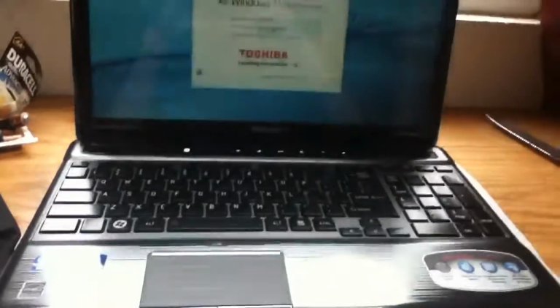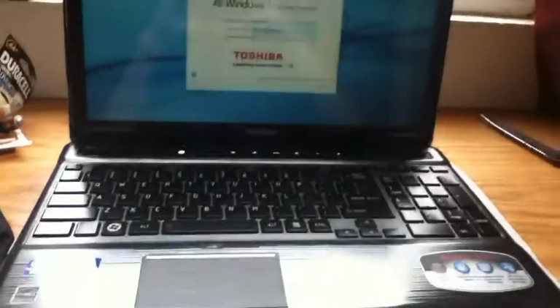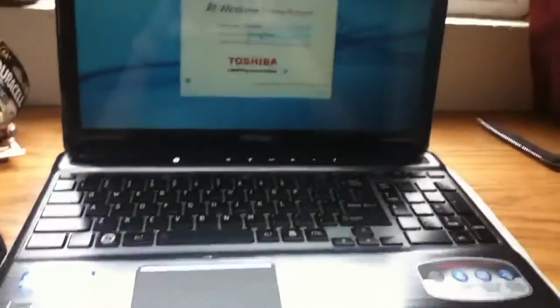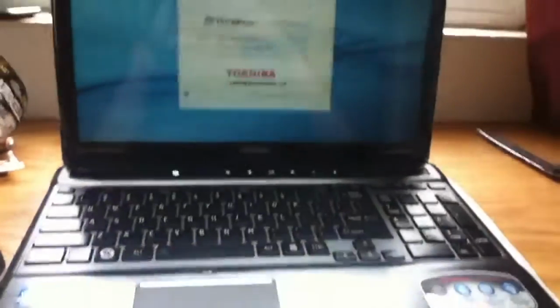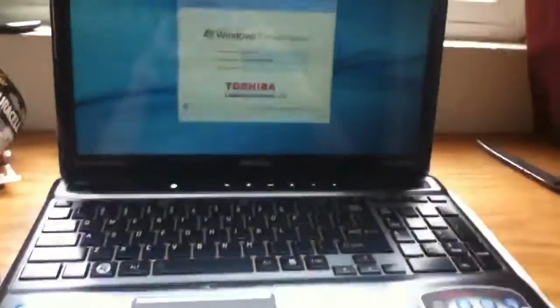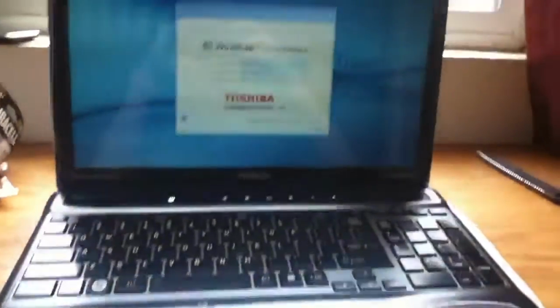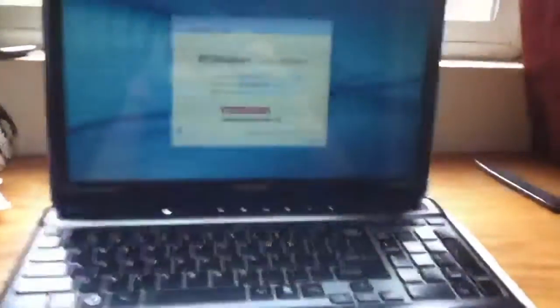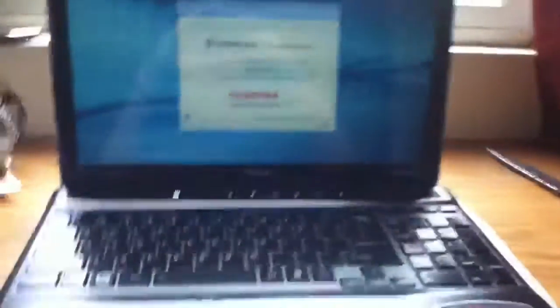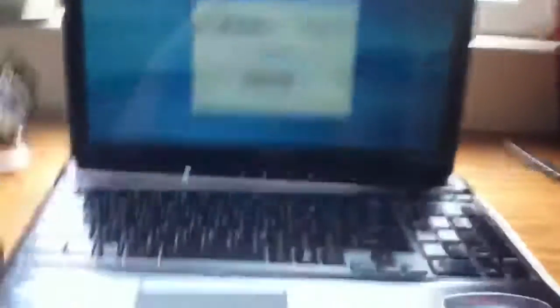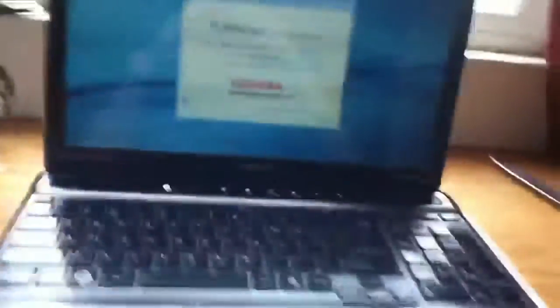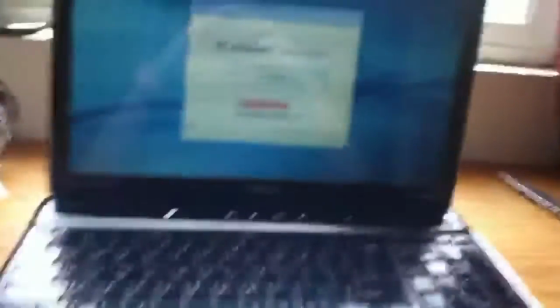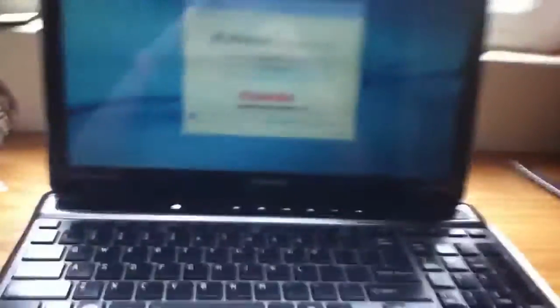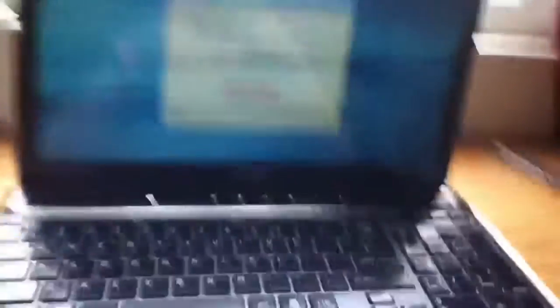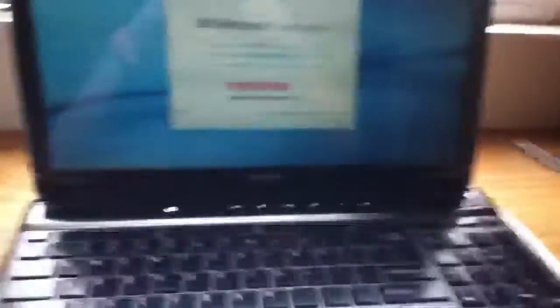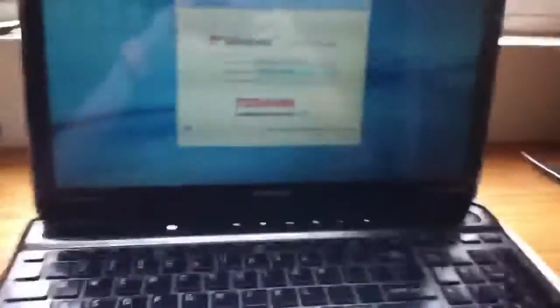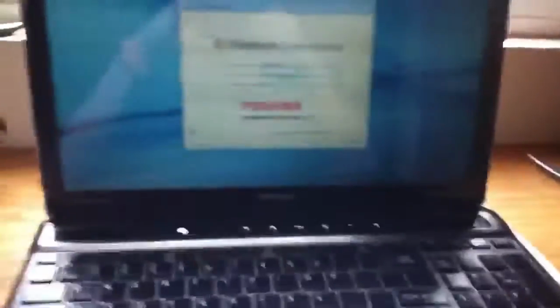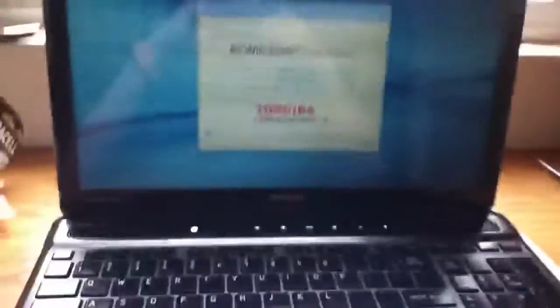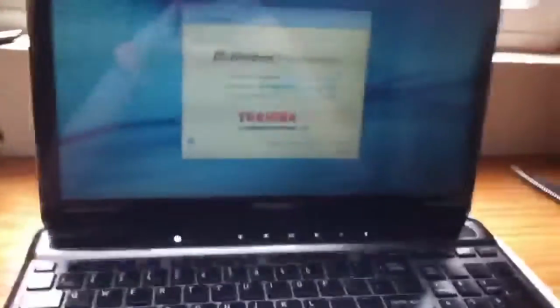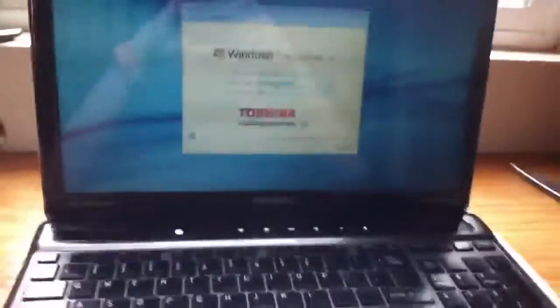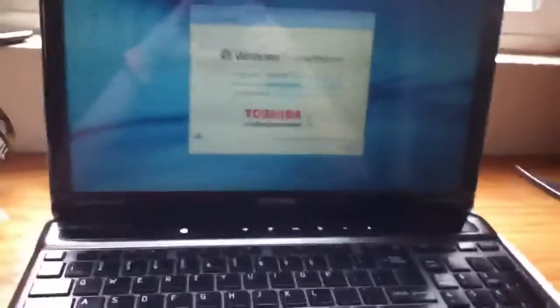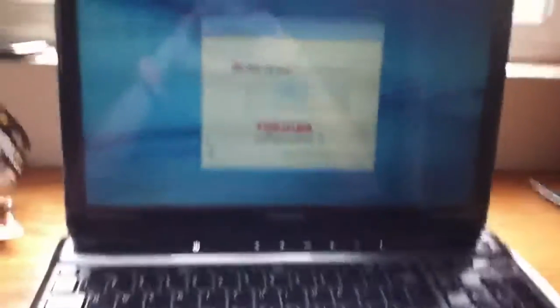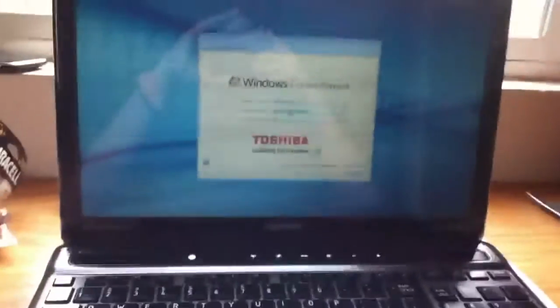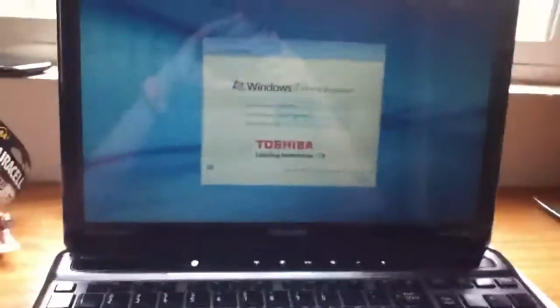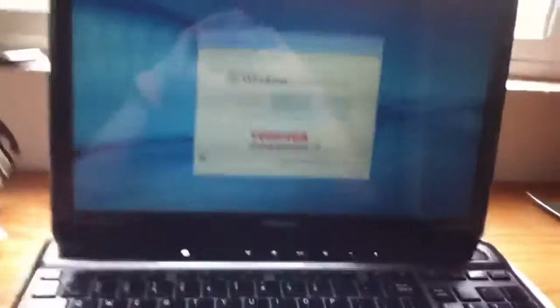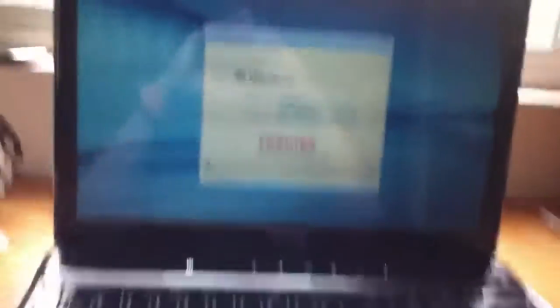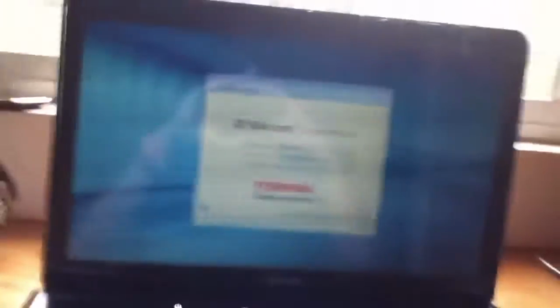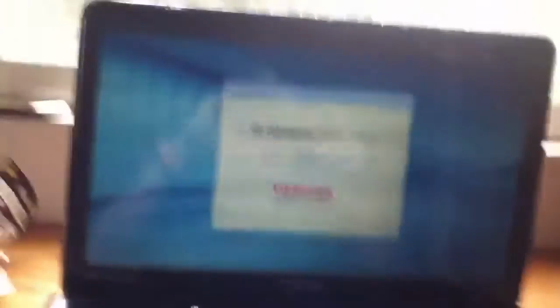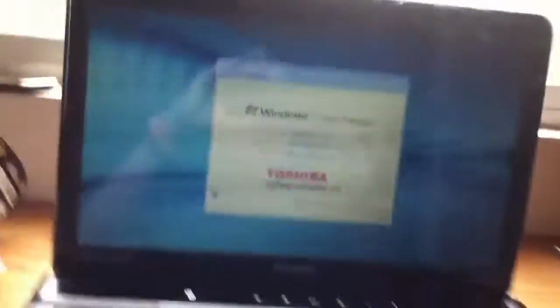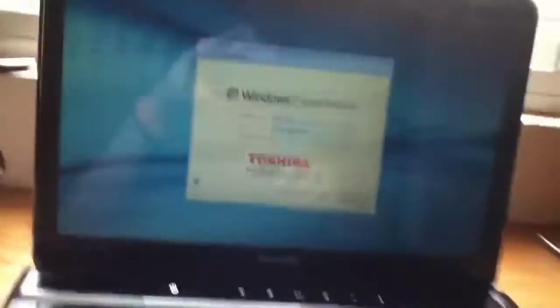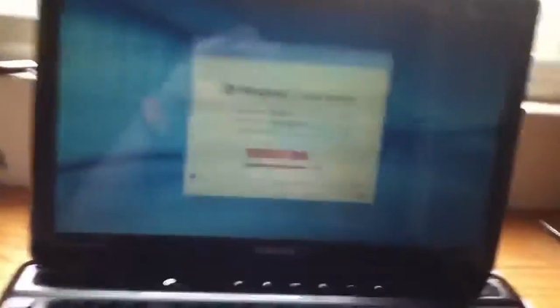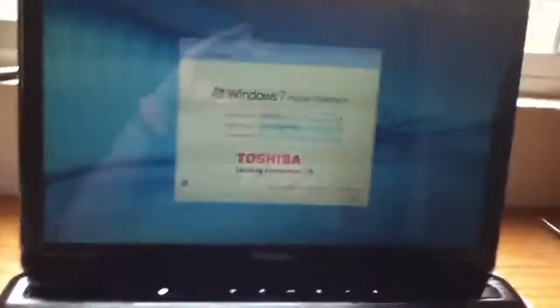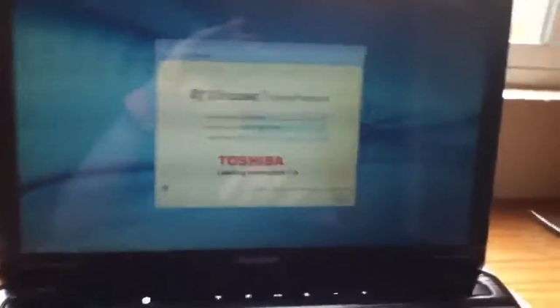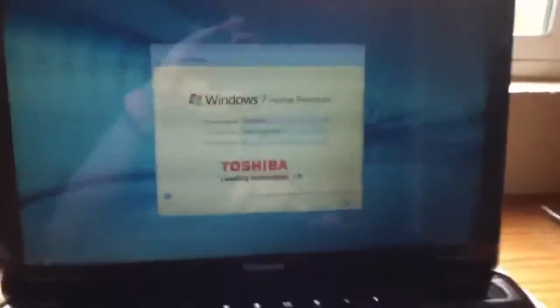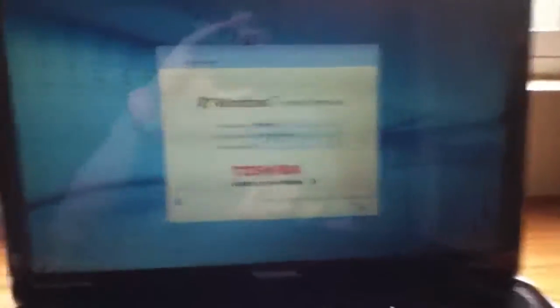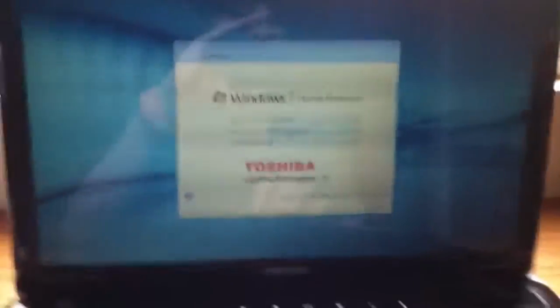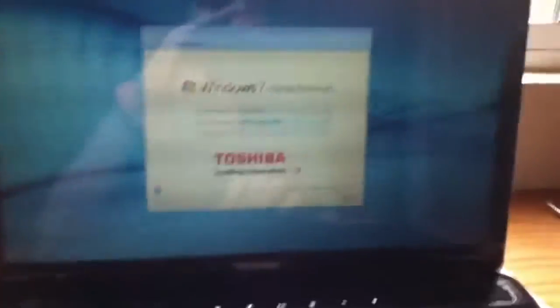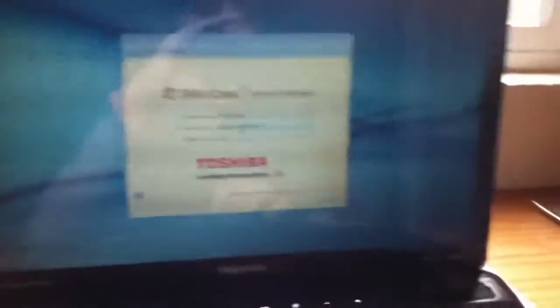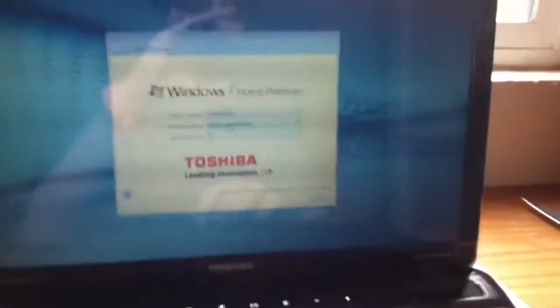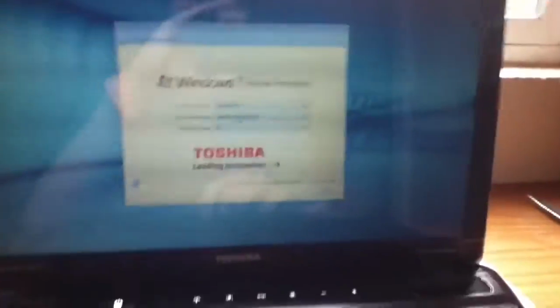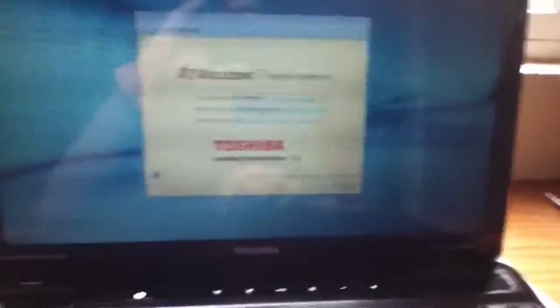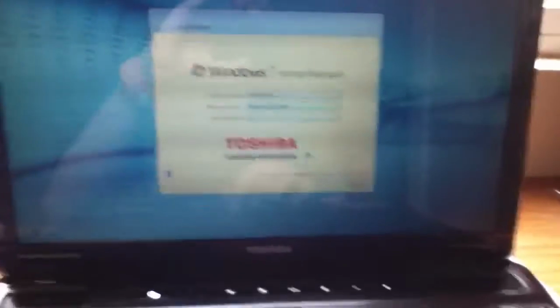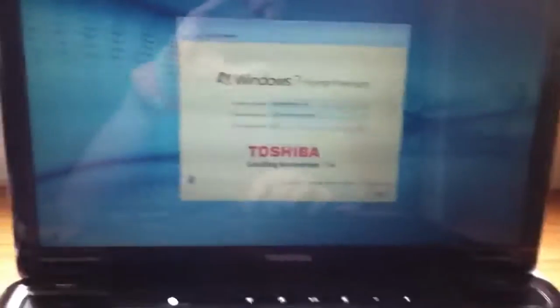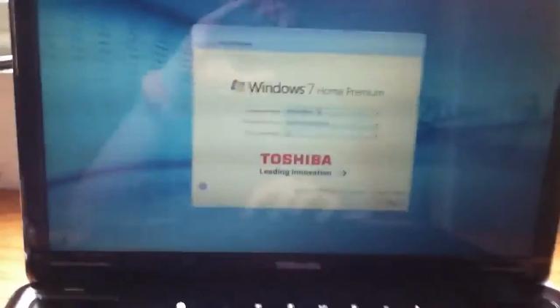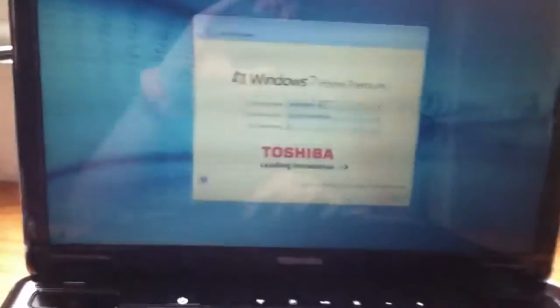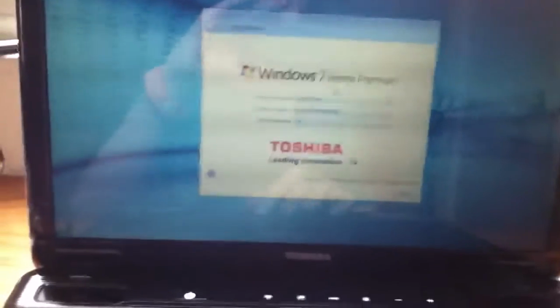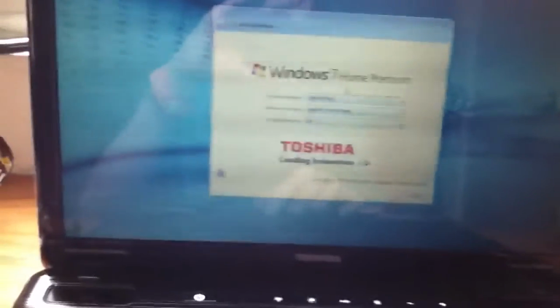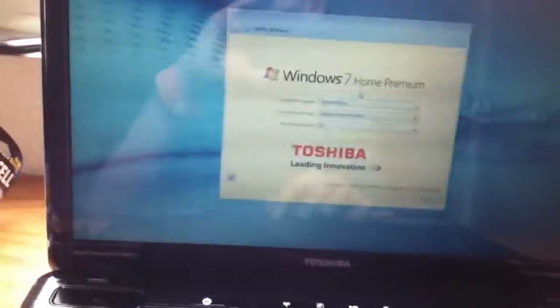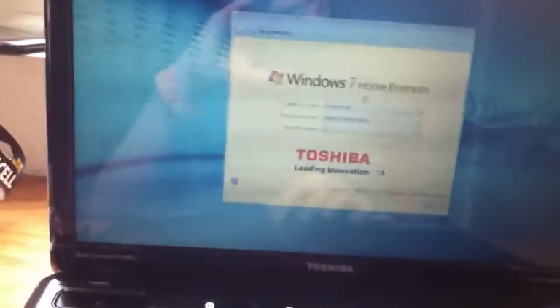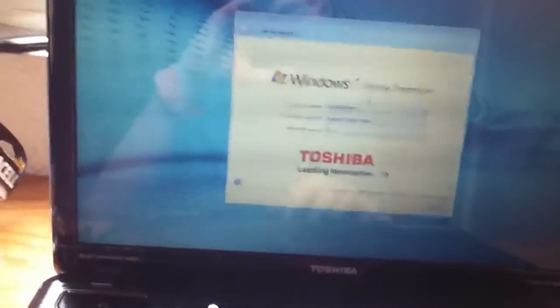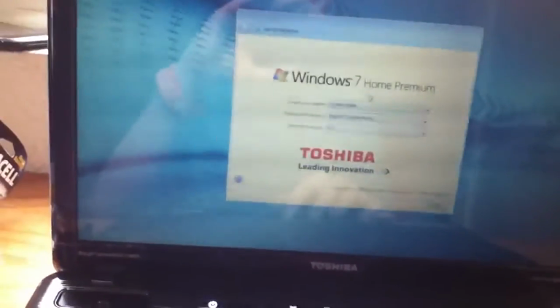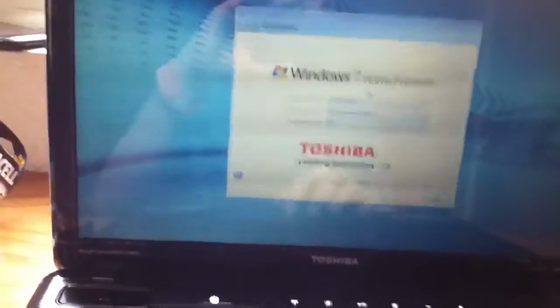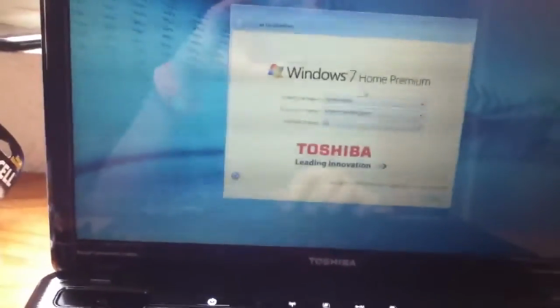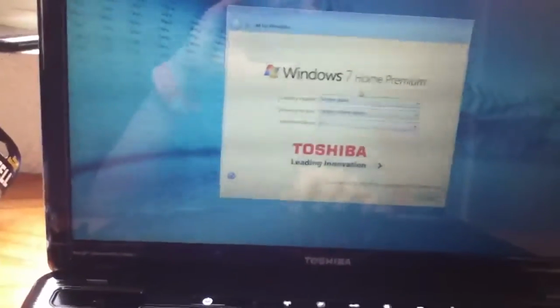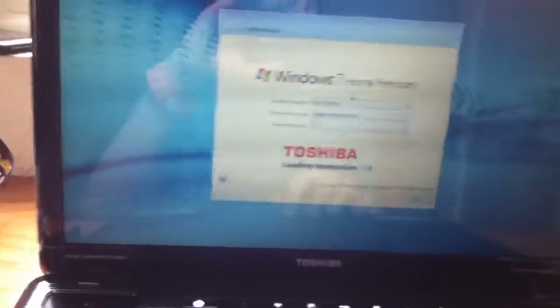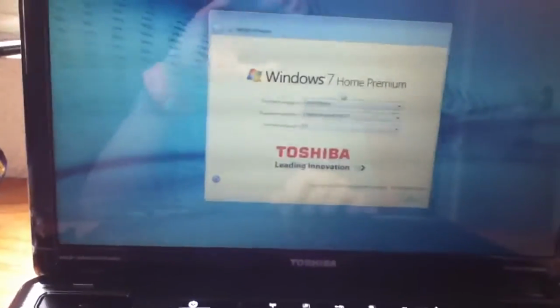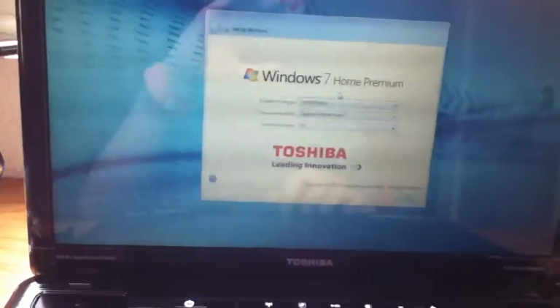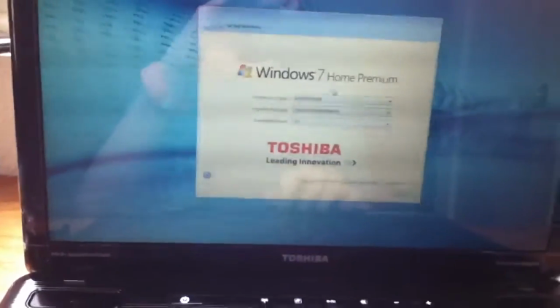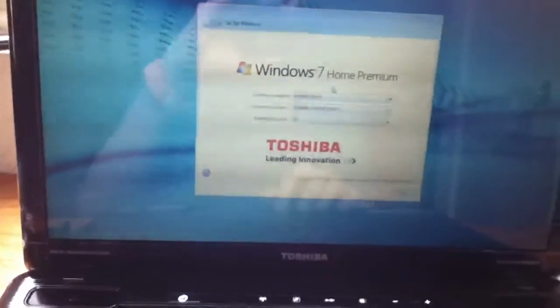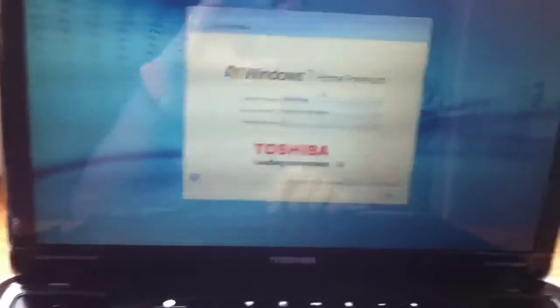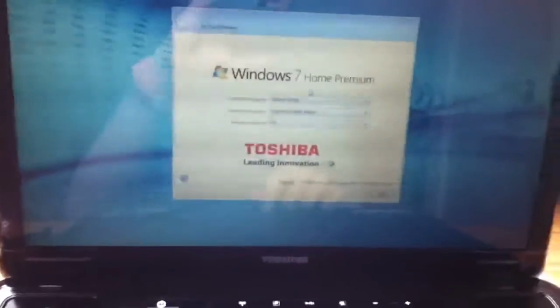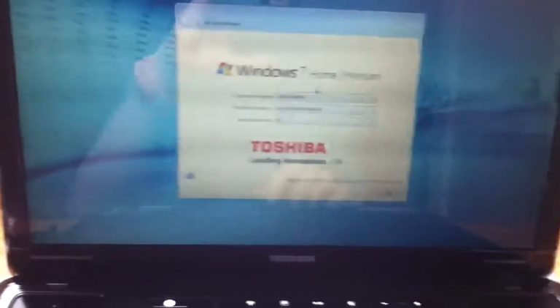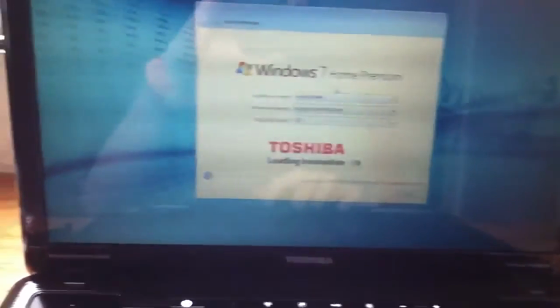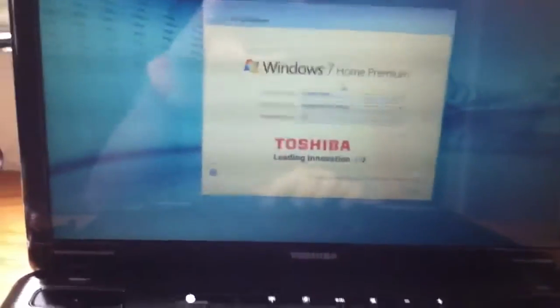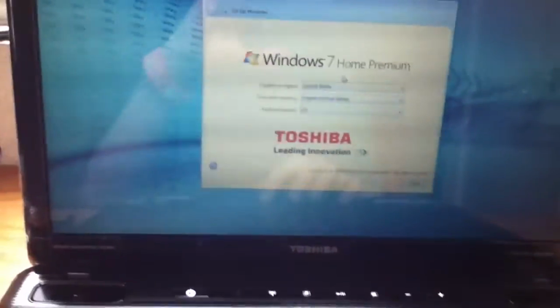Hey guys, this is a setup video on my new Toshiba P755-S5120.